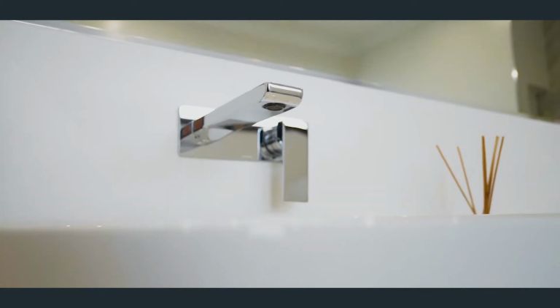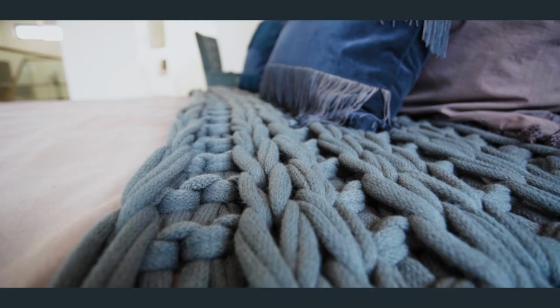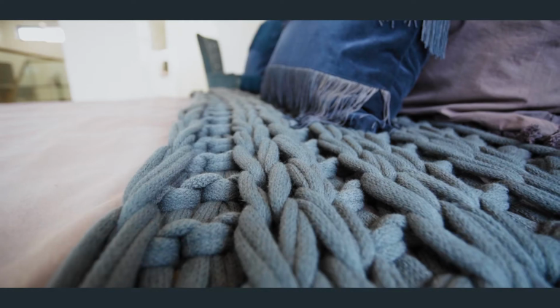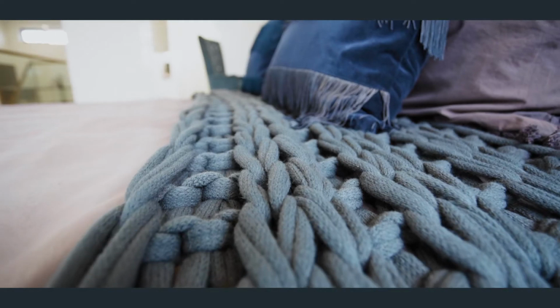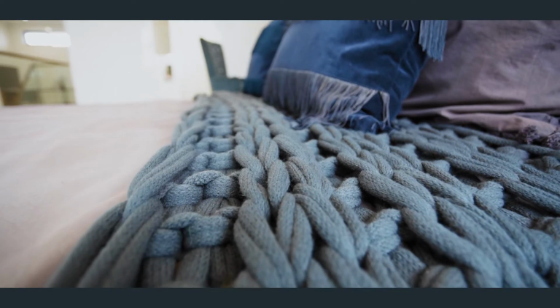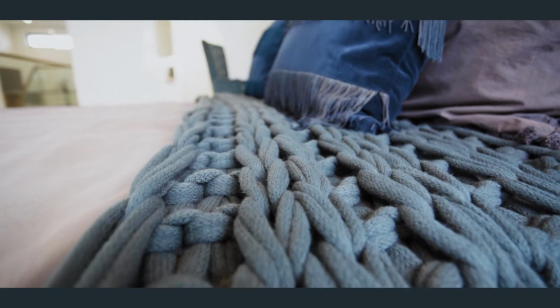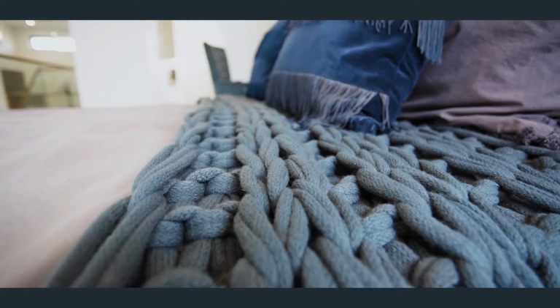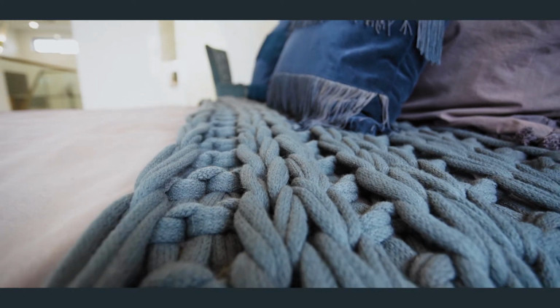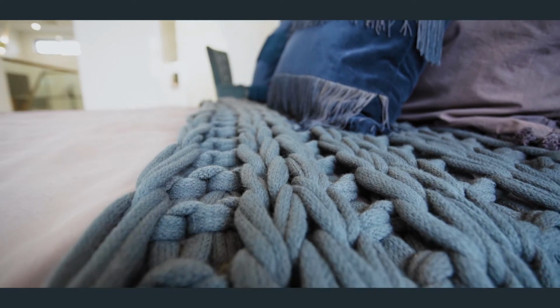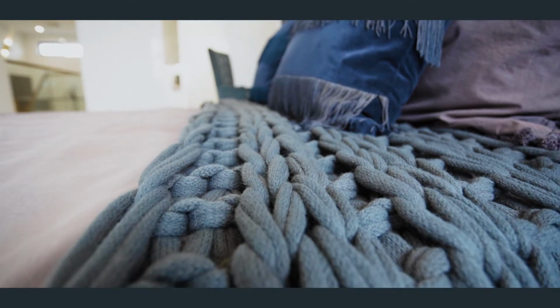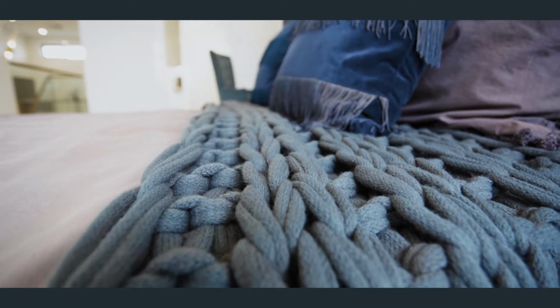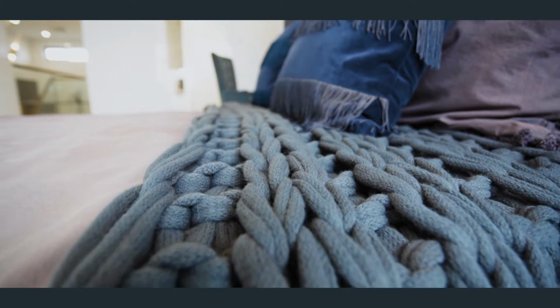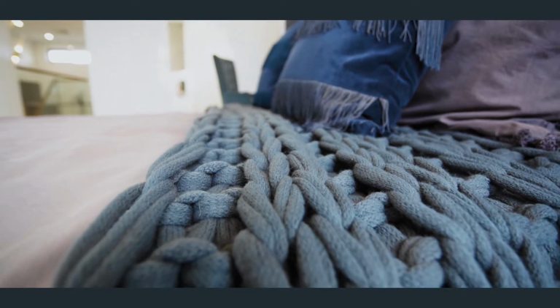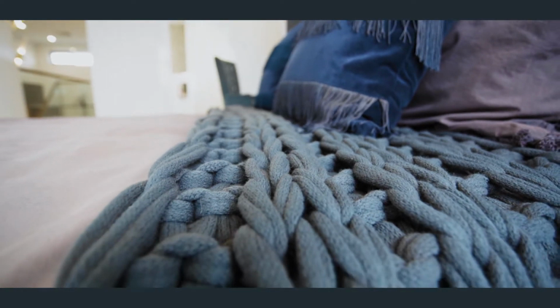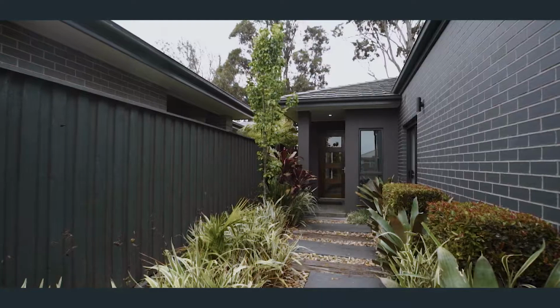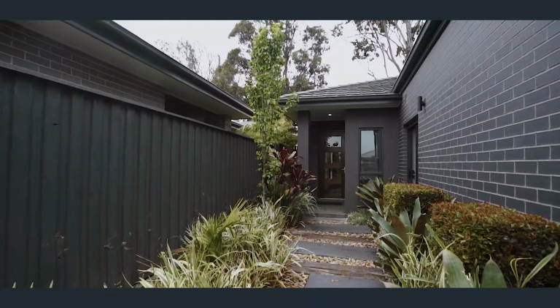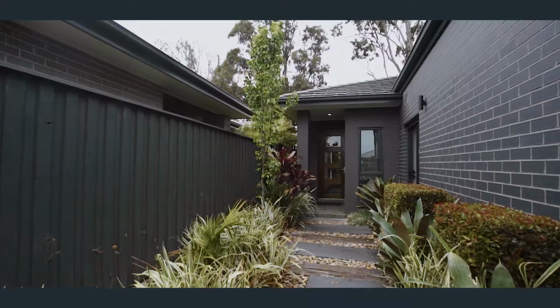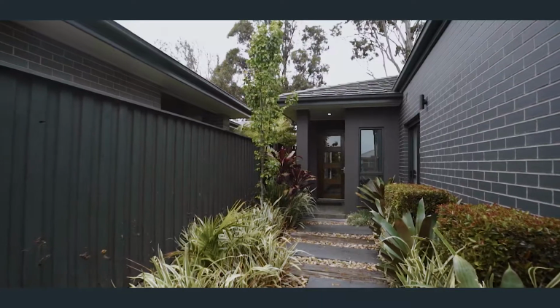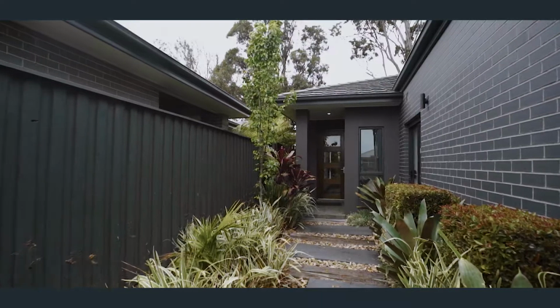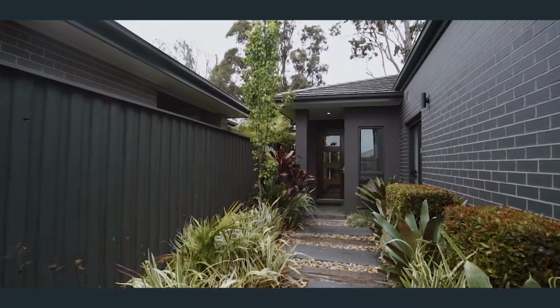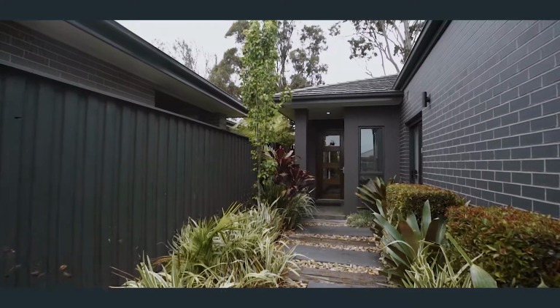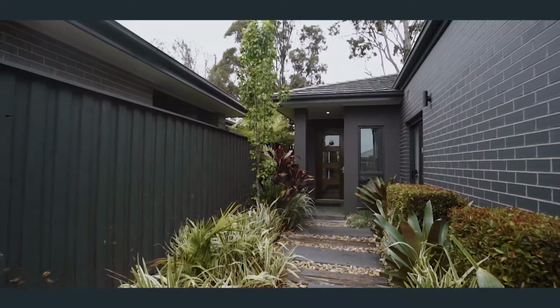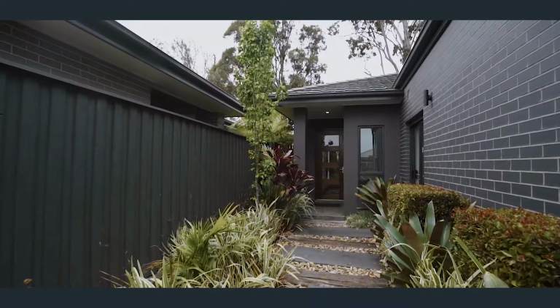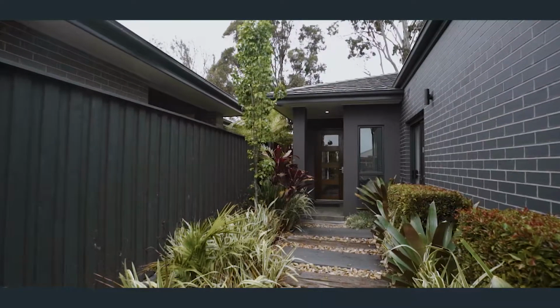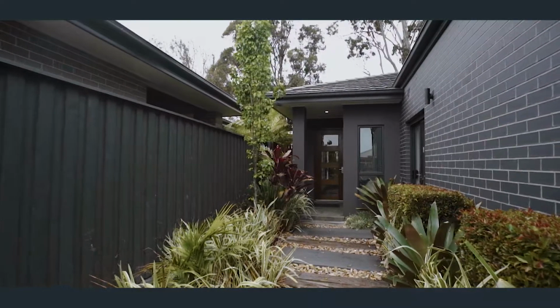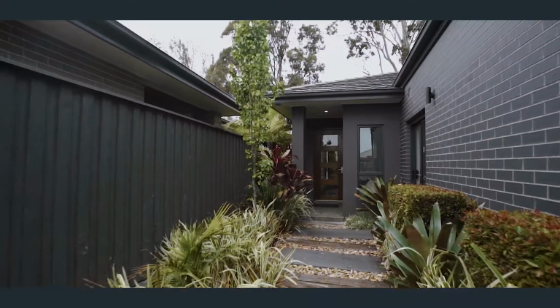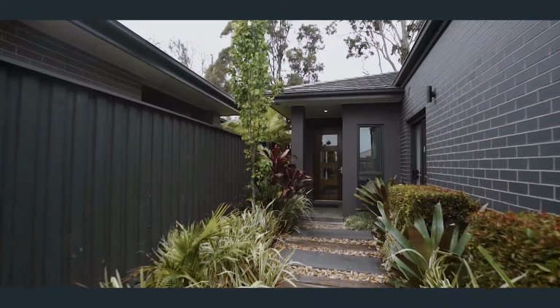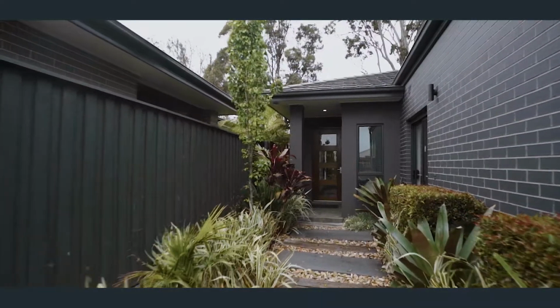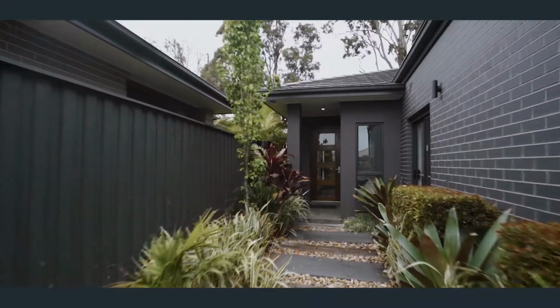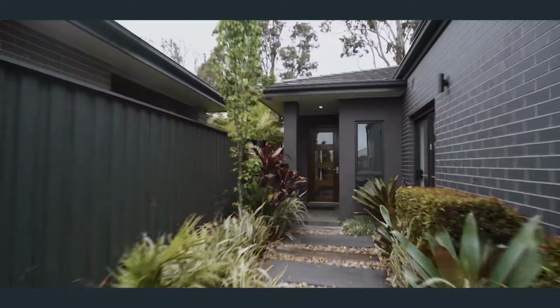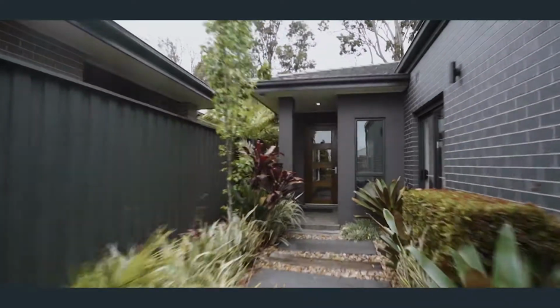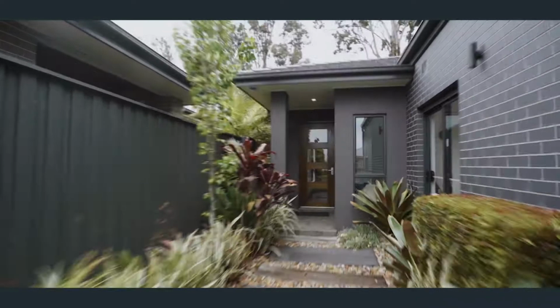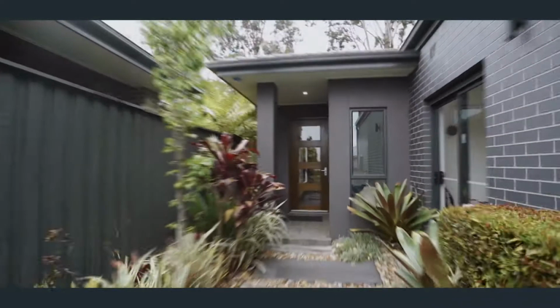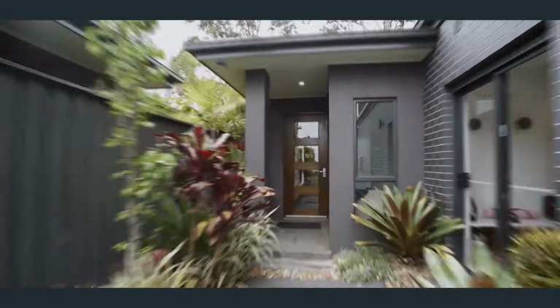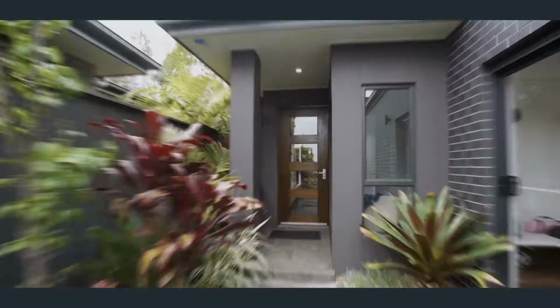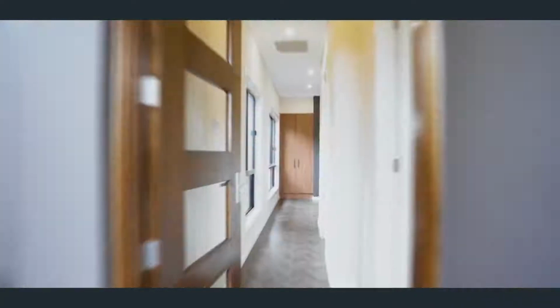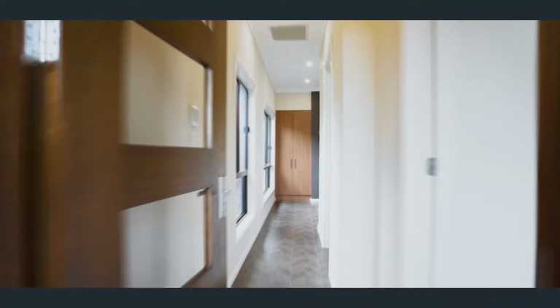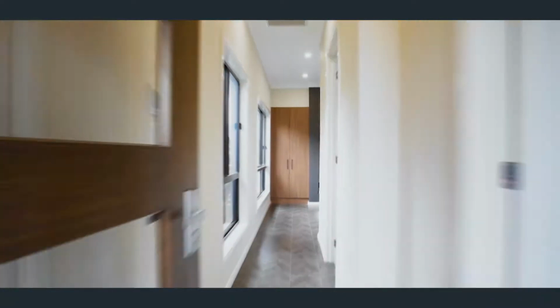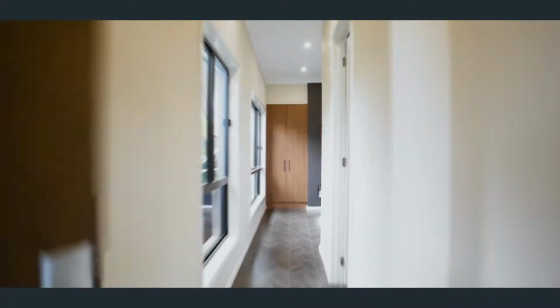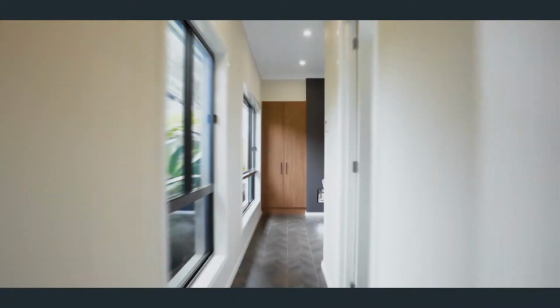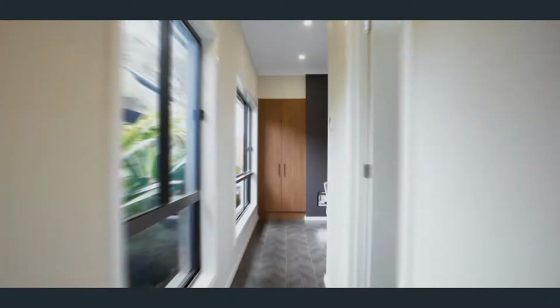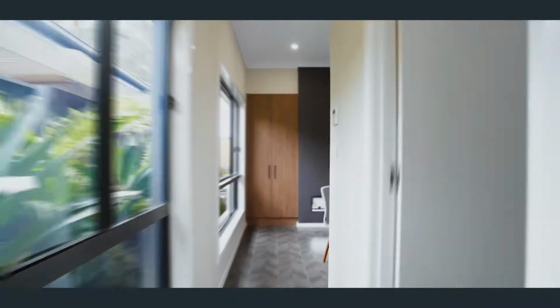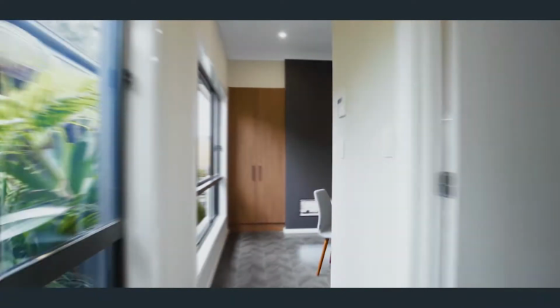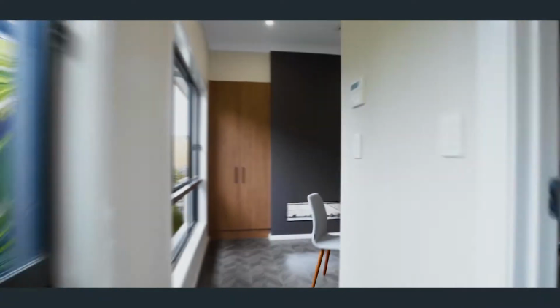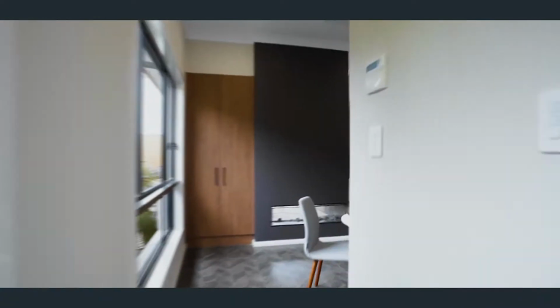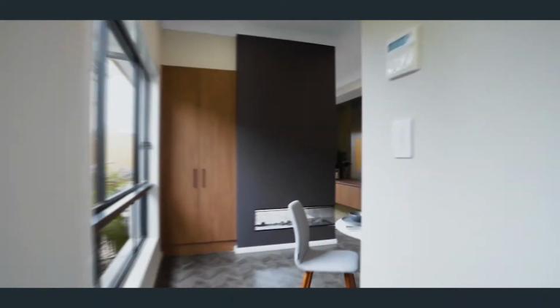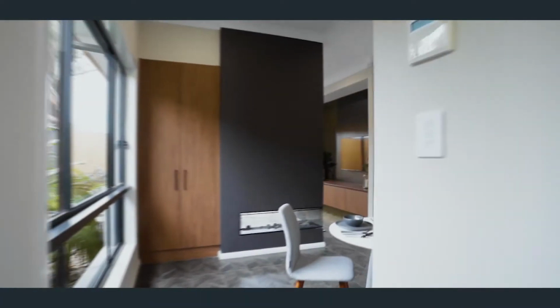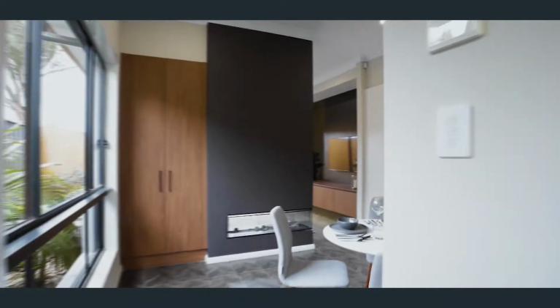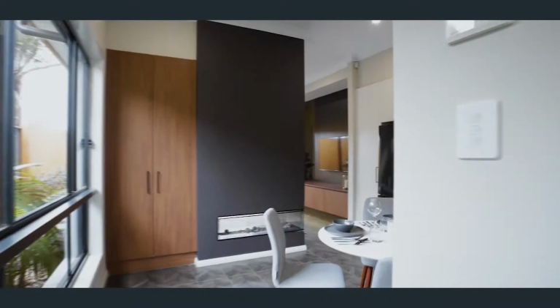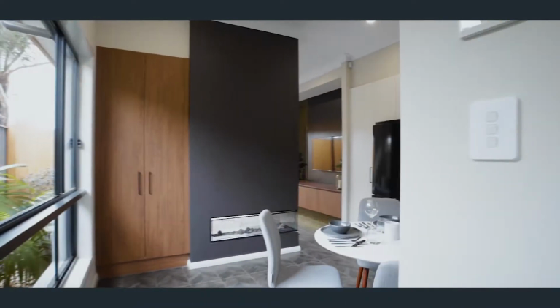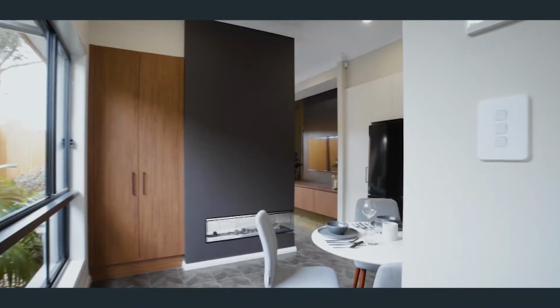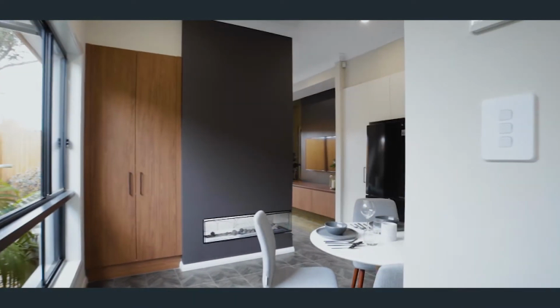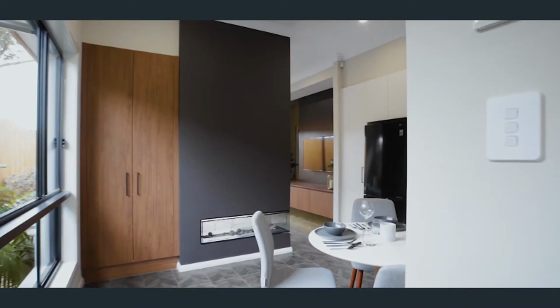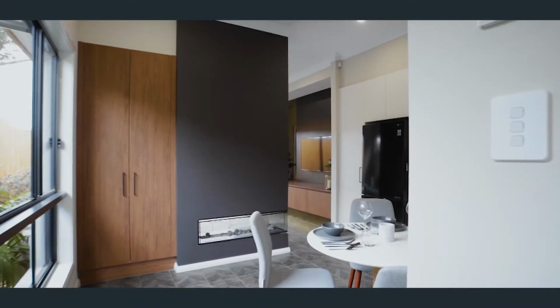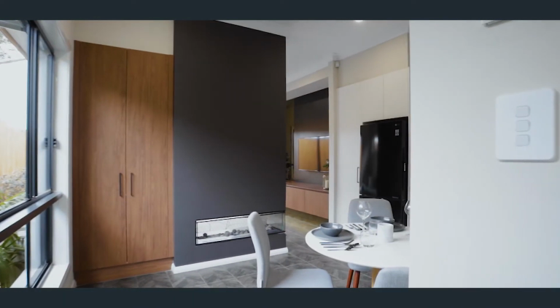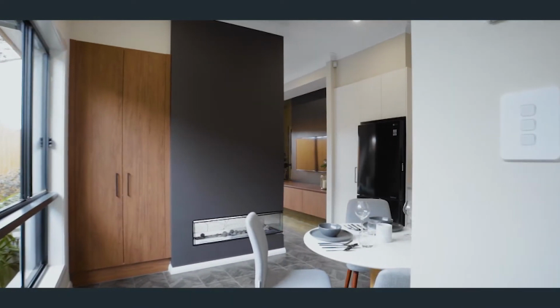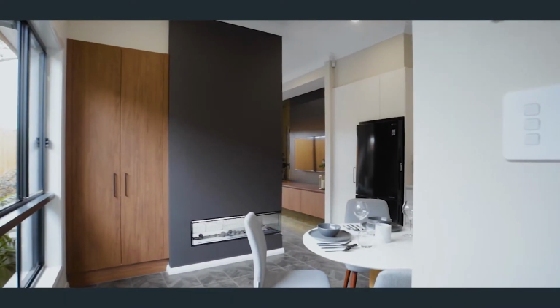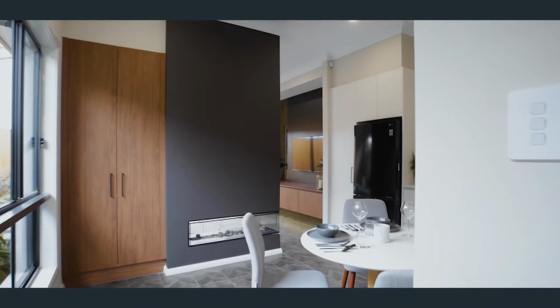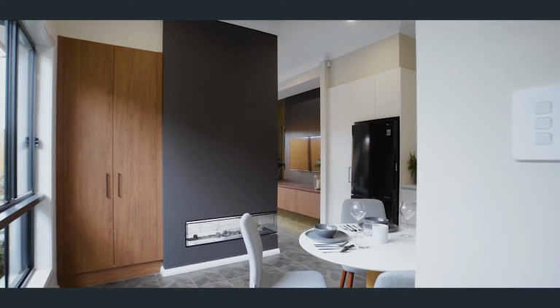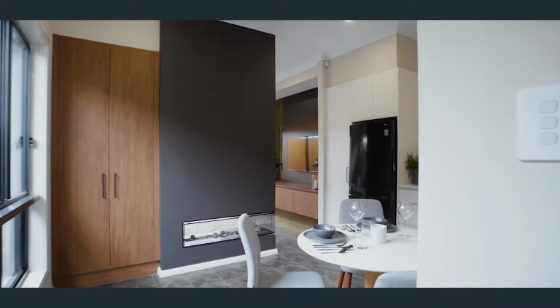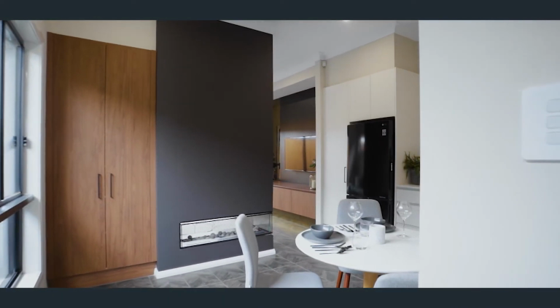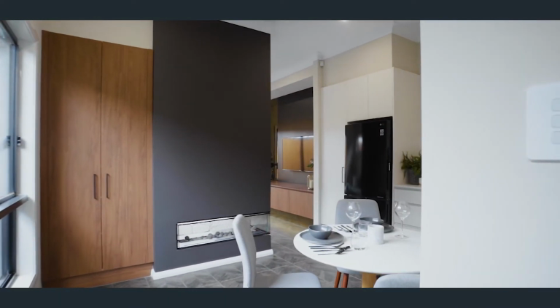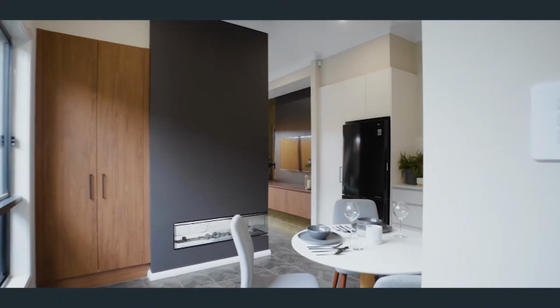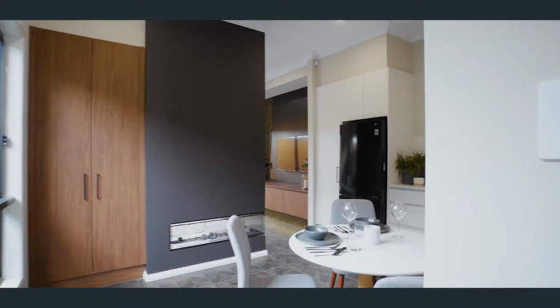This home has a nice surprise — a completely styled single bedroom flat that delivers an inner city feel.